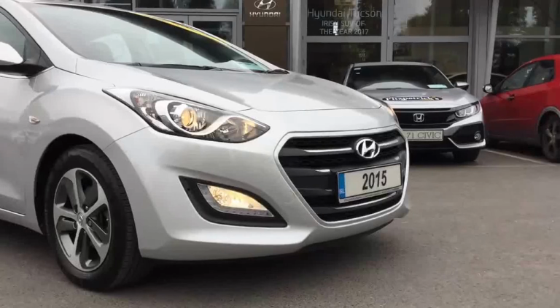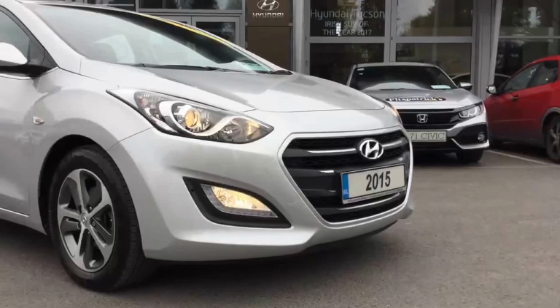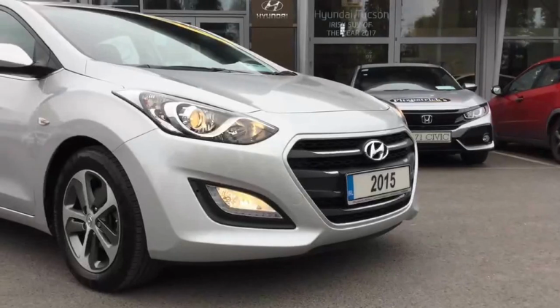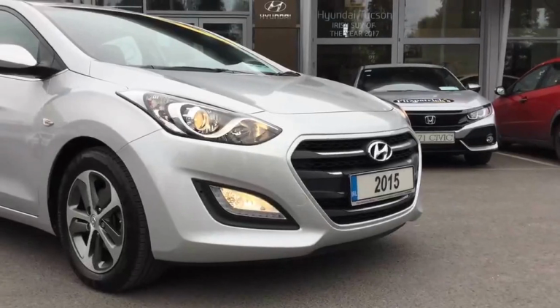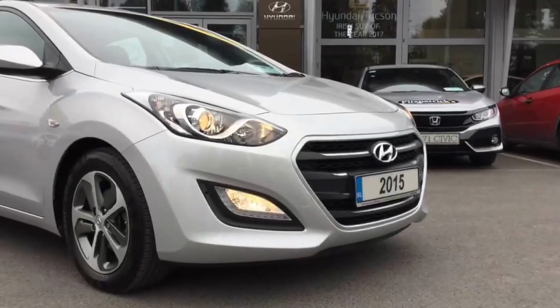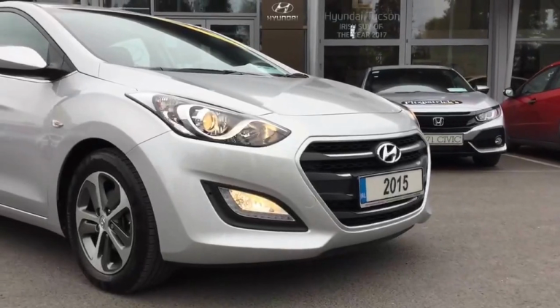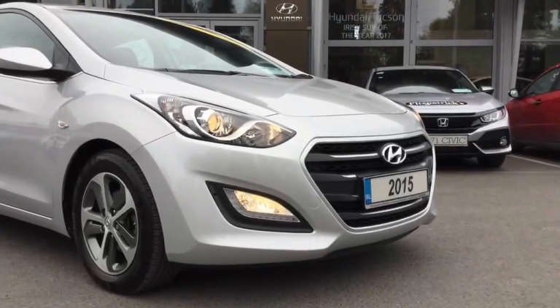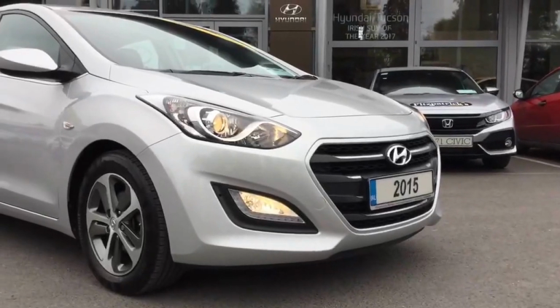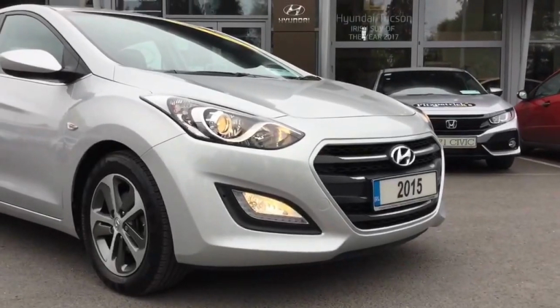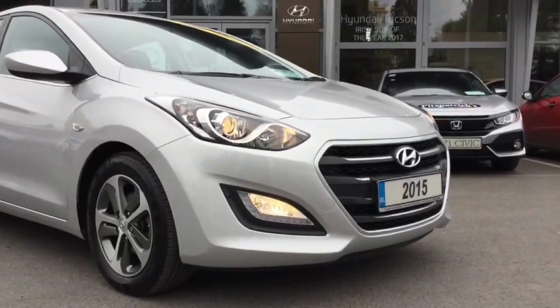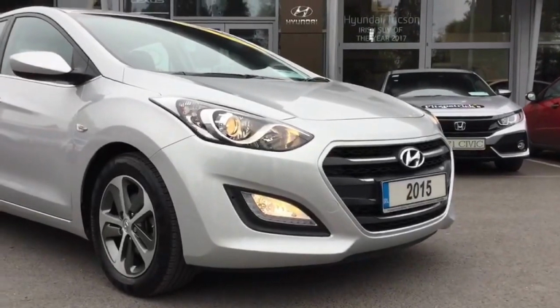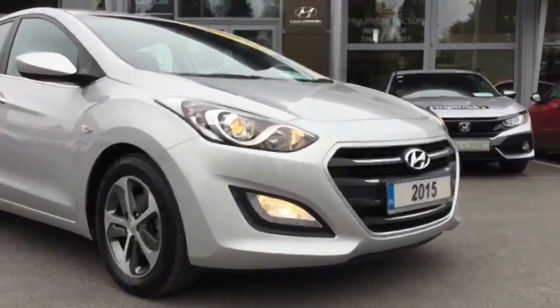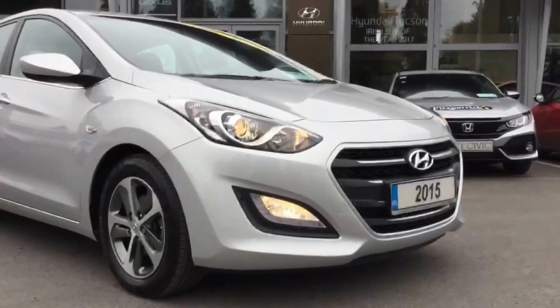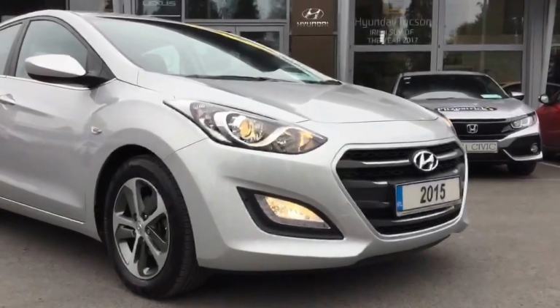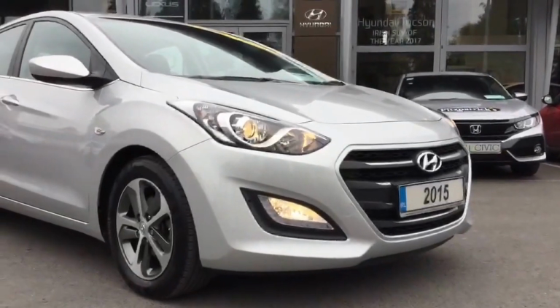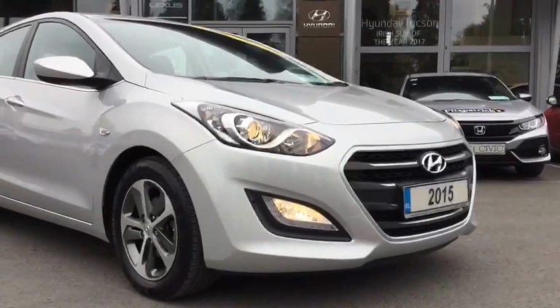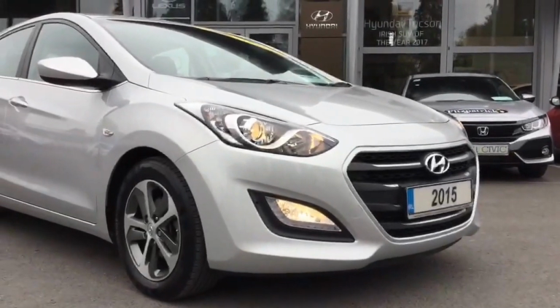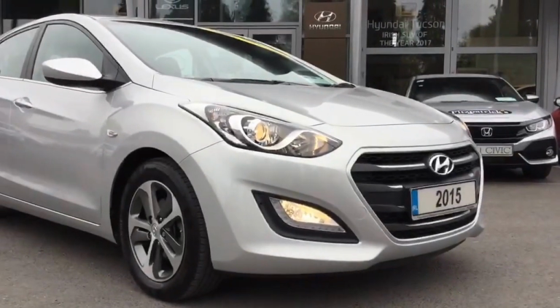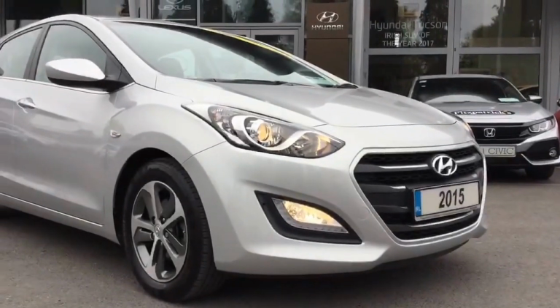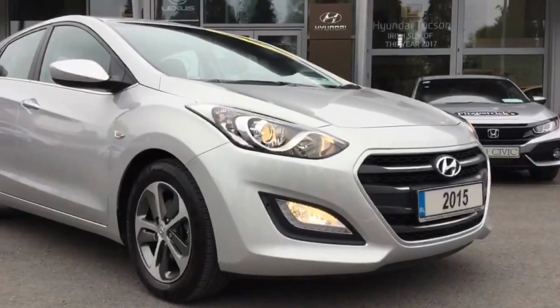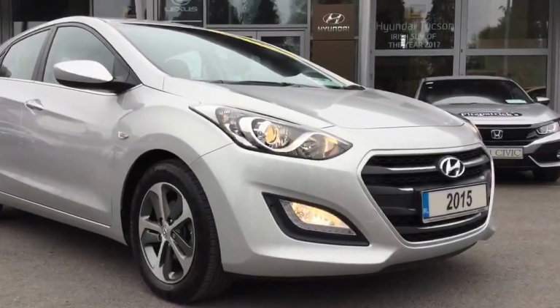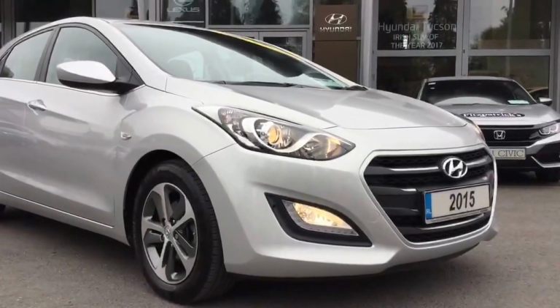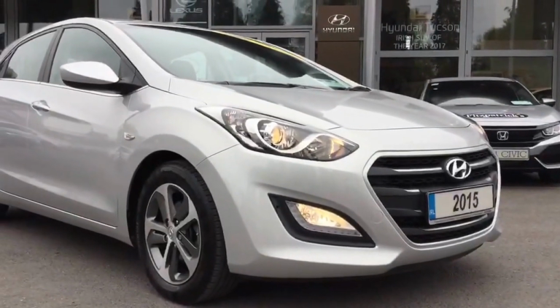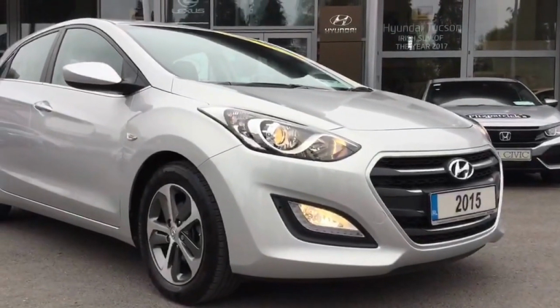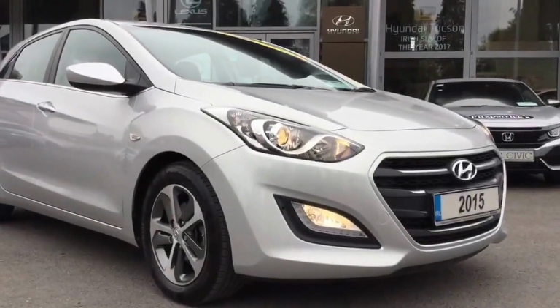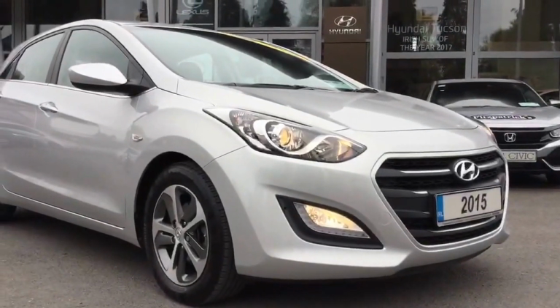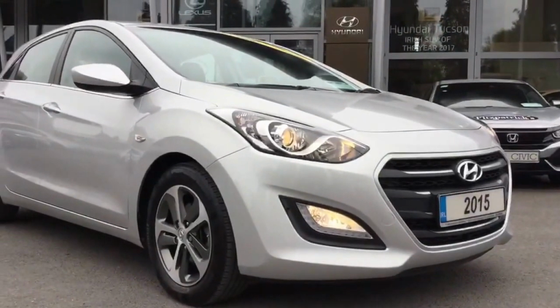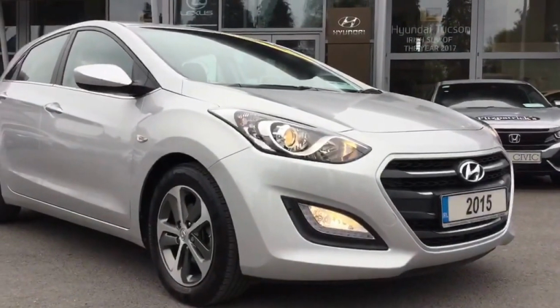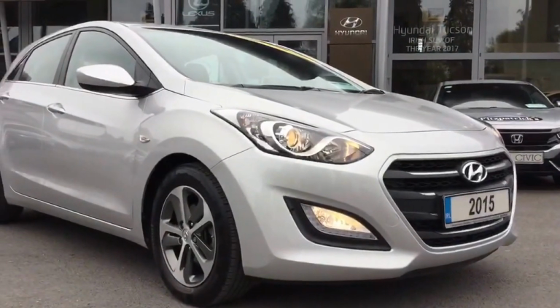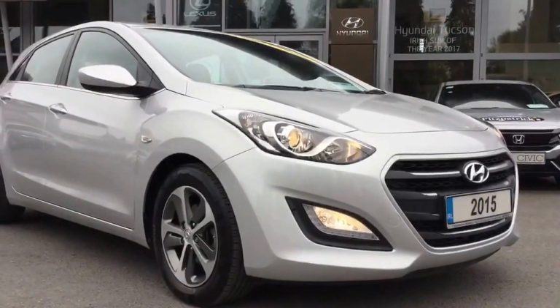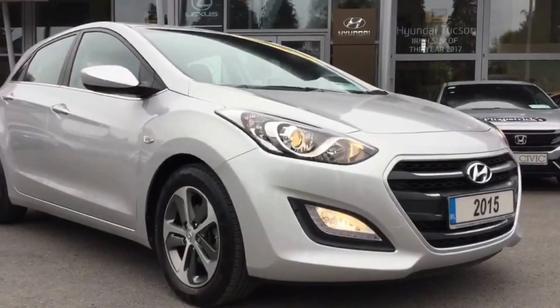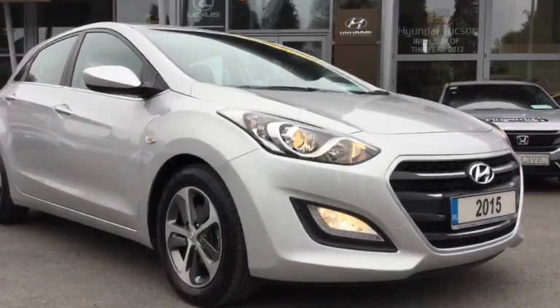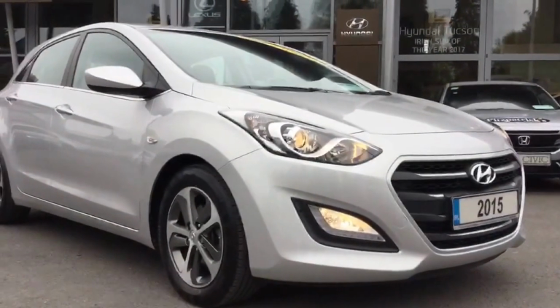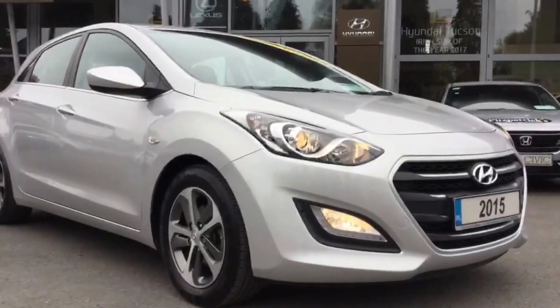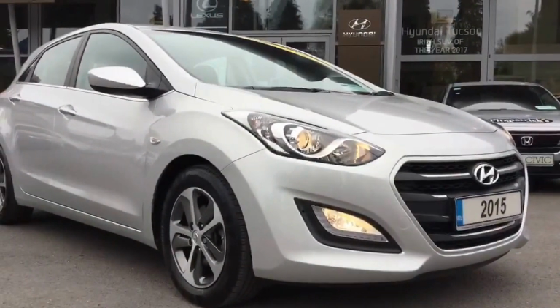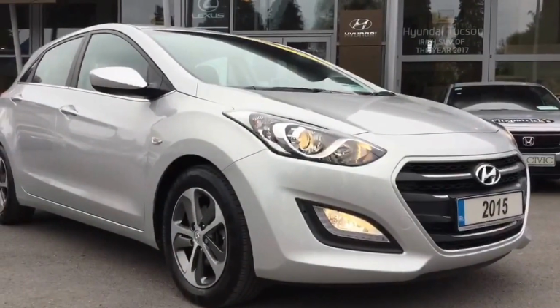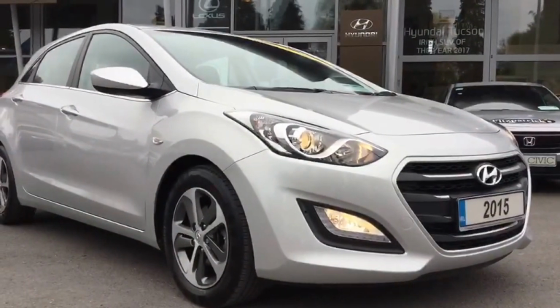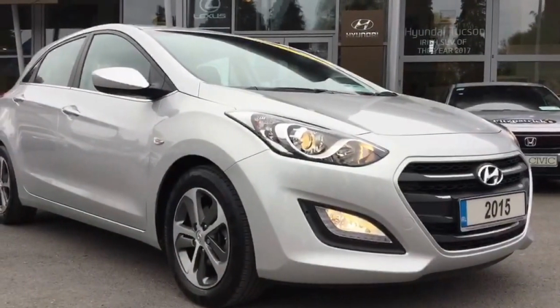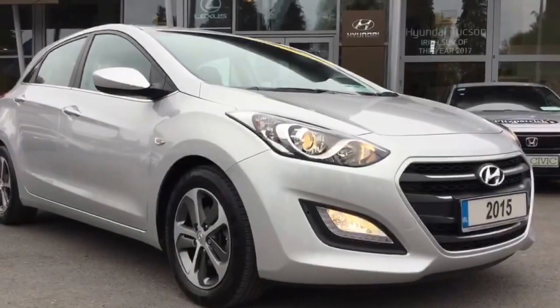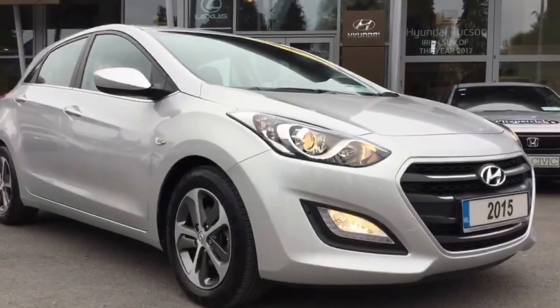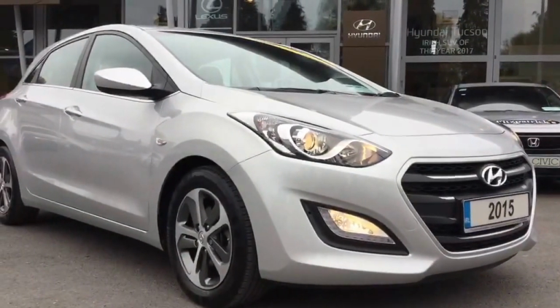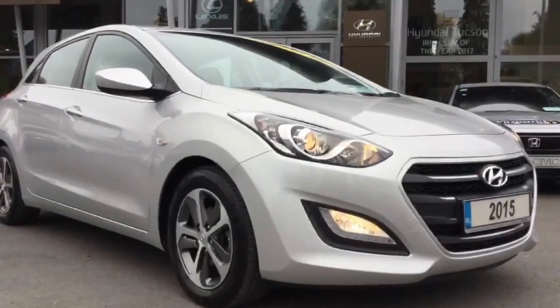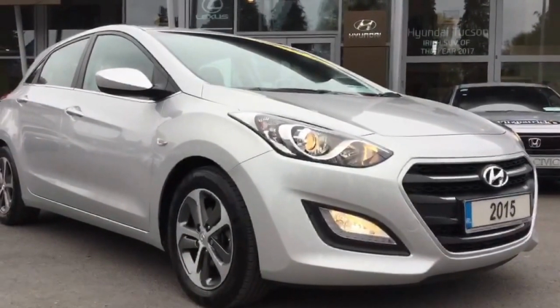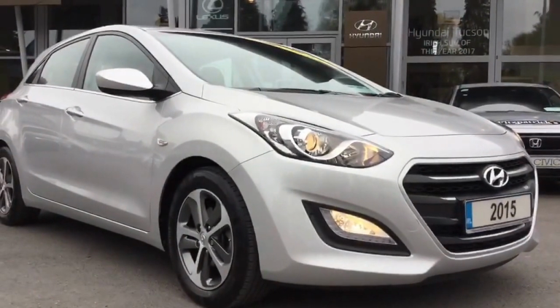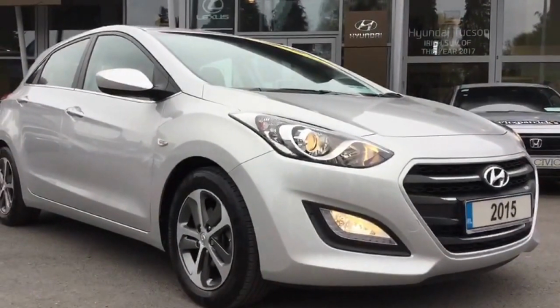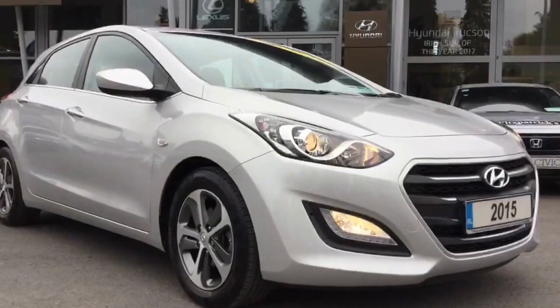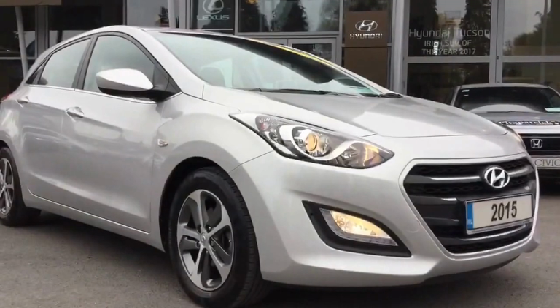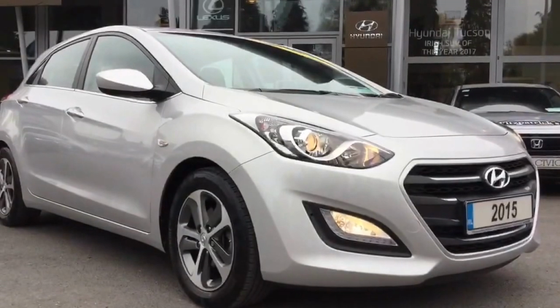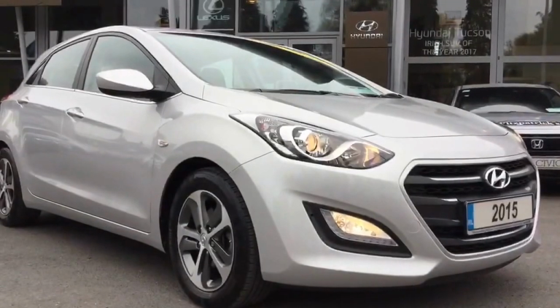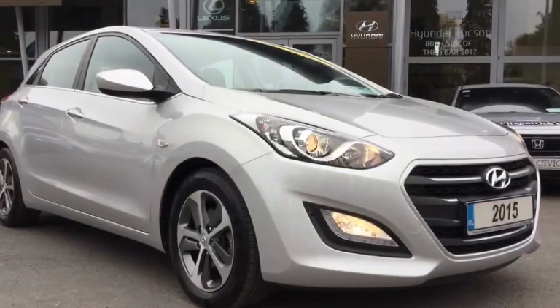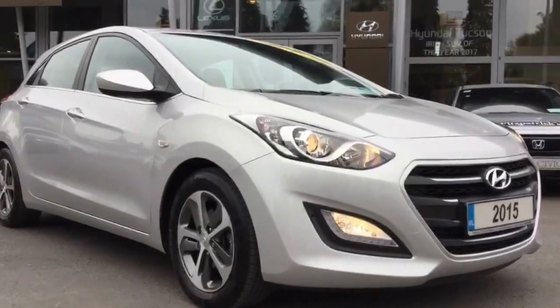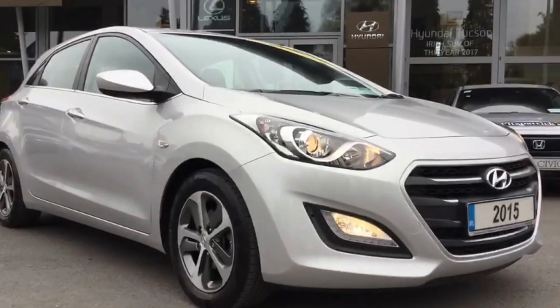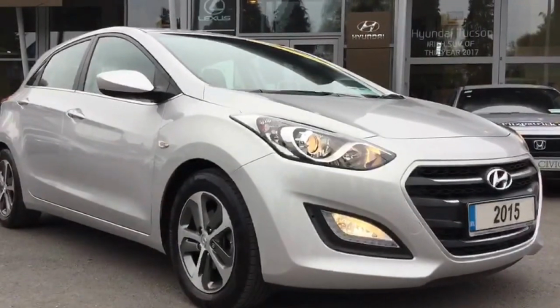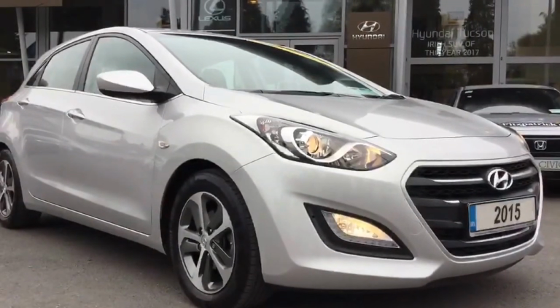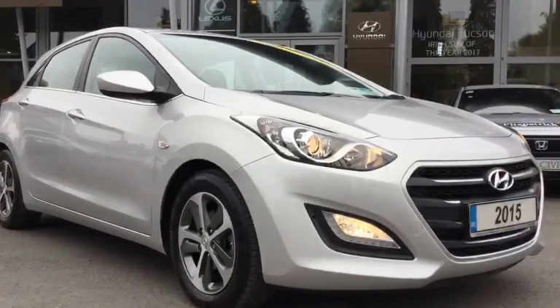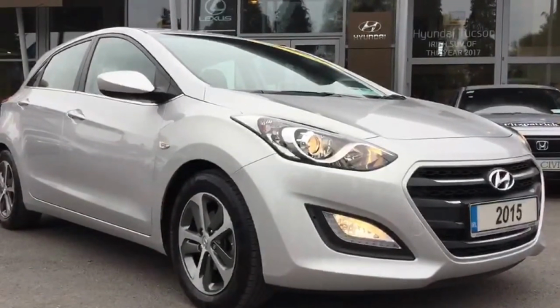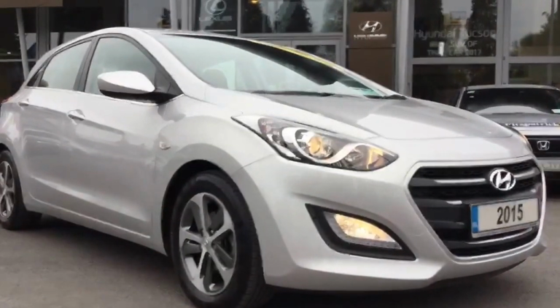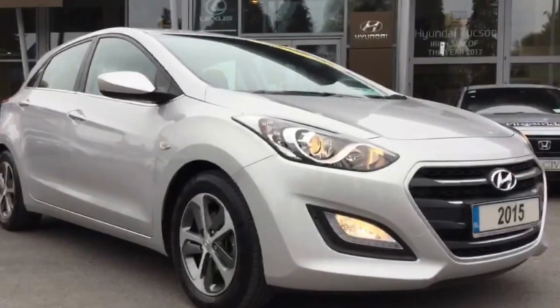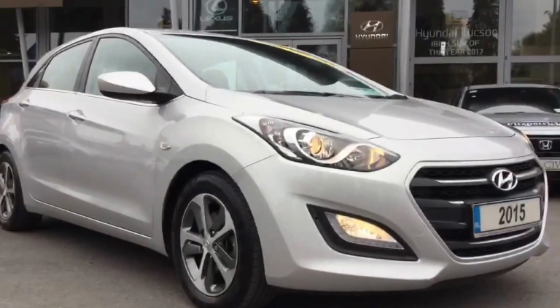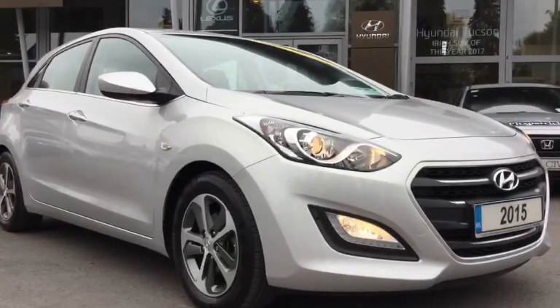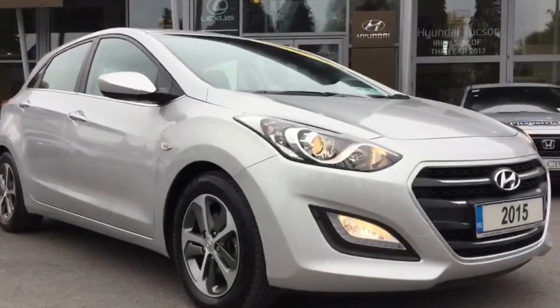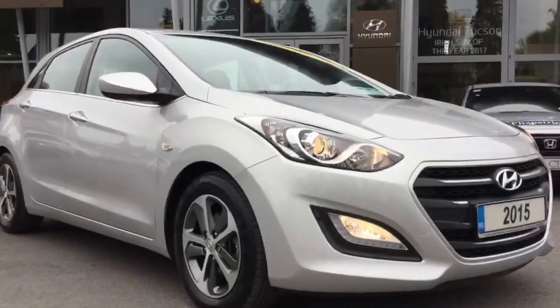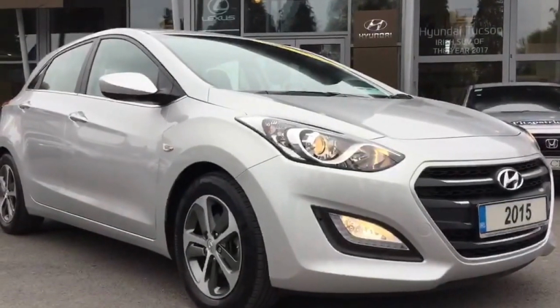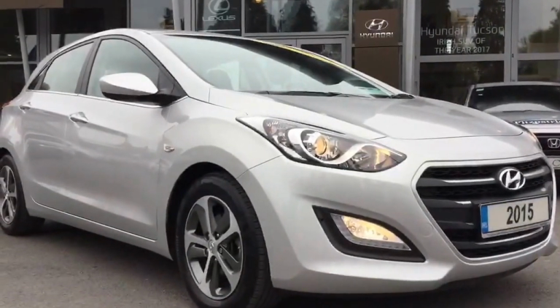Good evening, it's Brian at Fitzpatrick's Garage, Dublin Road, Kildare. I want to show you this 2015 1.4 Active Hyundai i30 petrol.